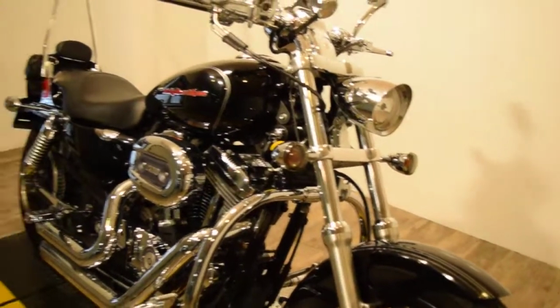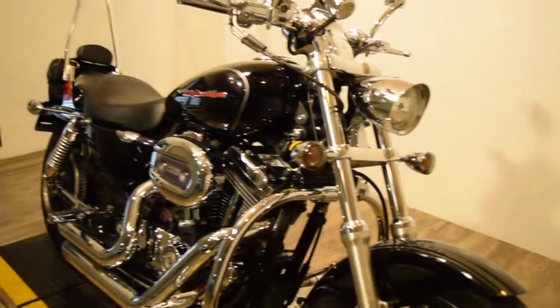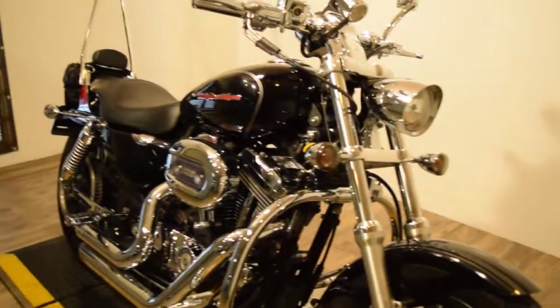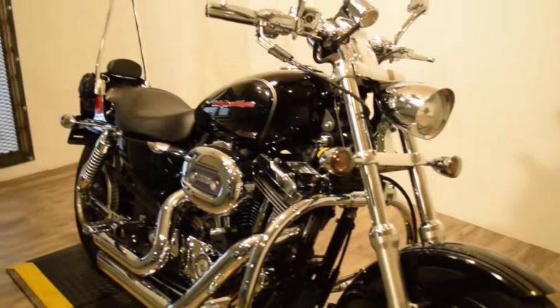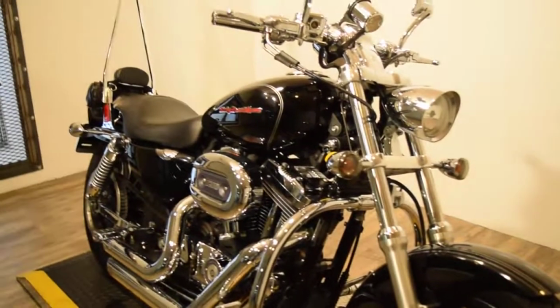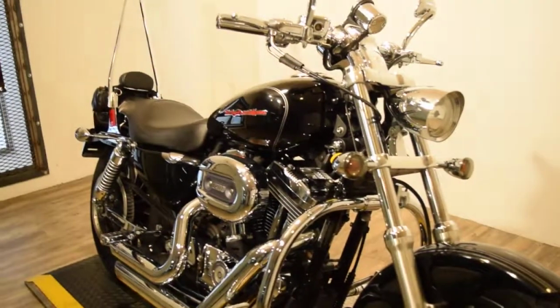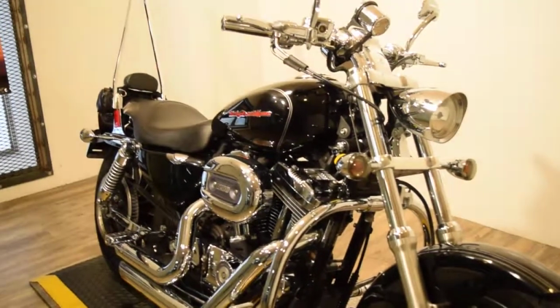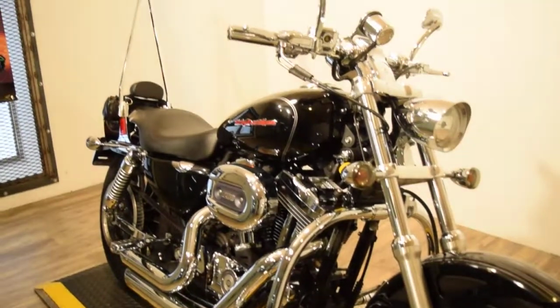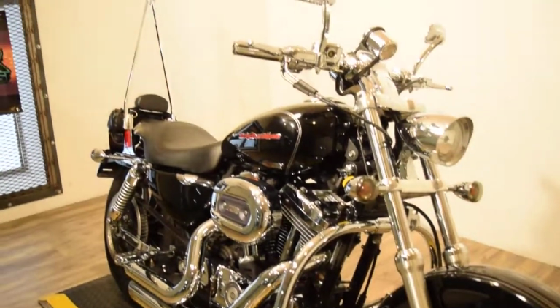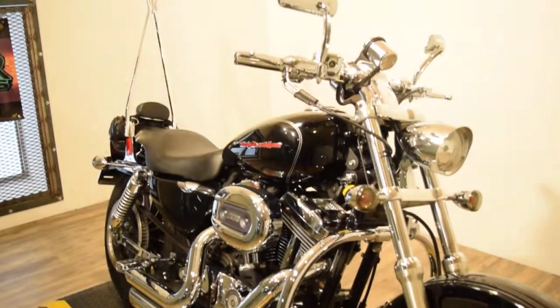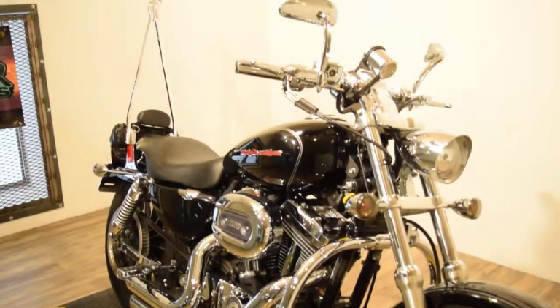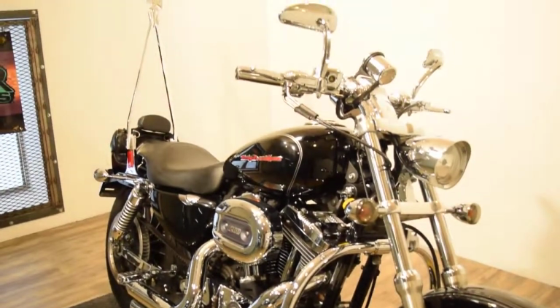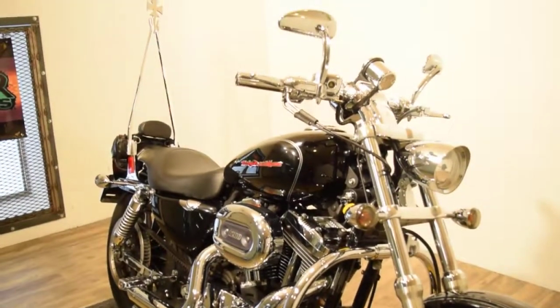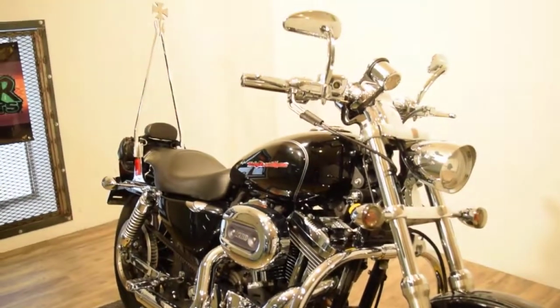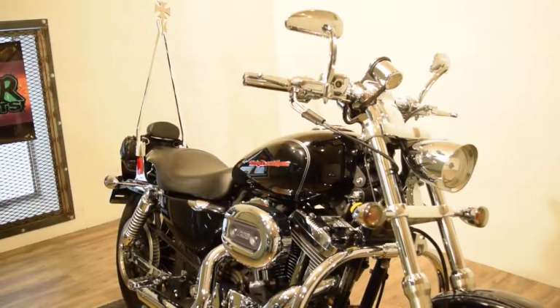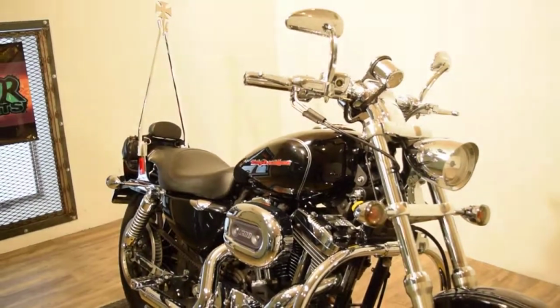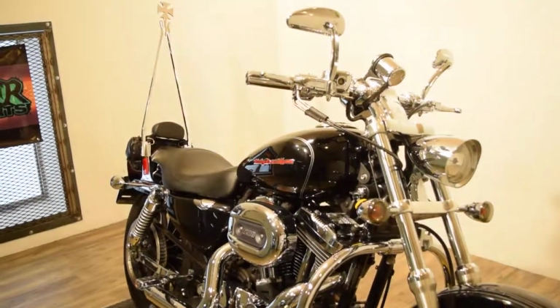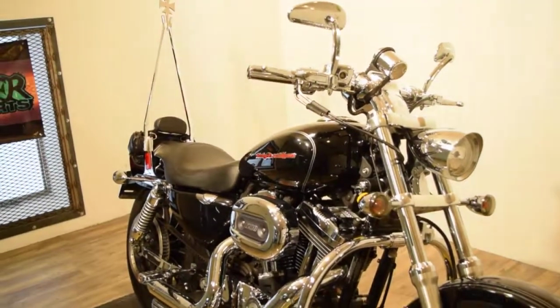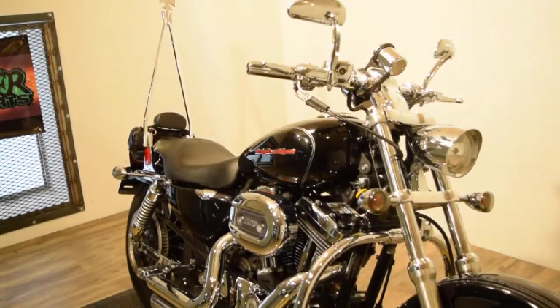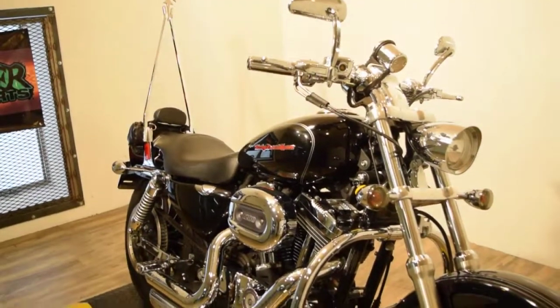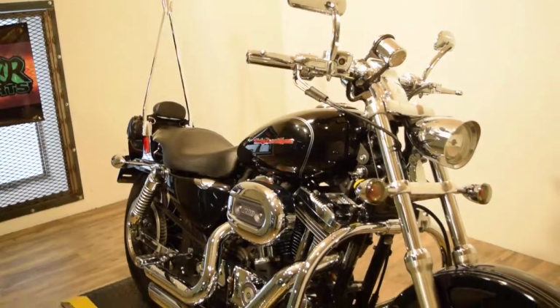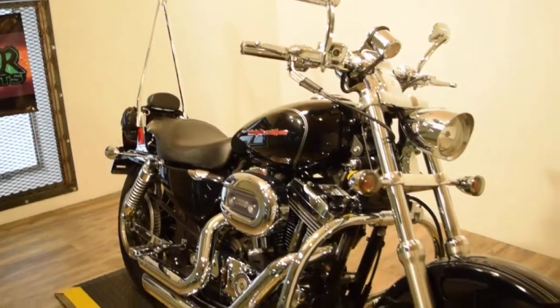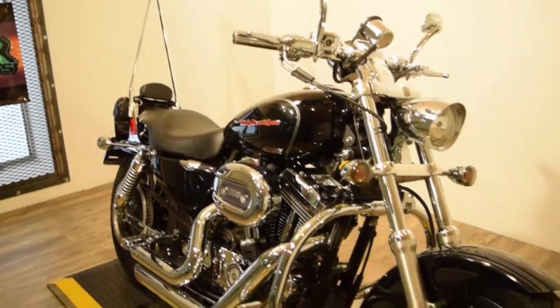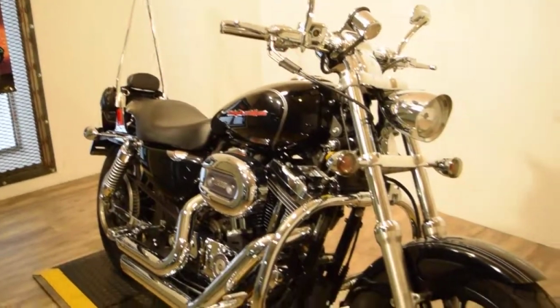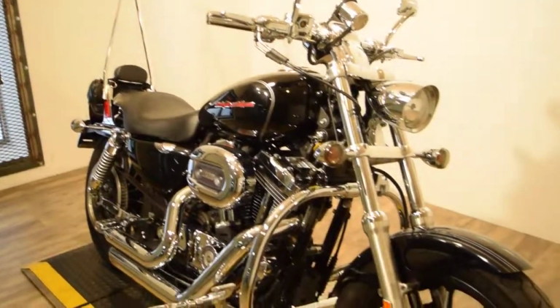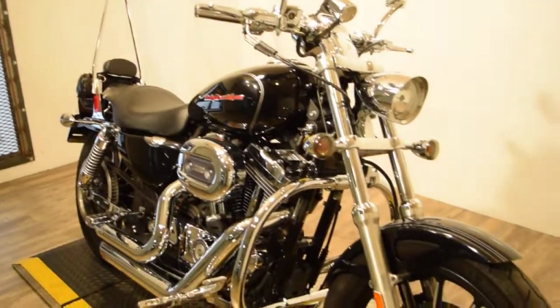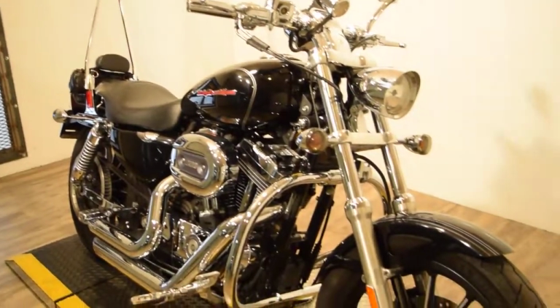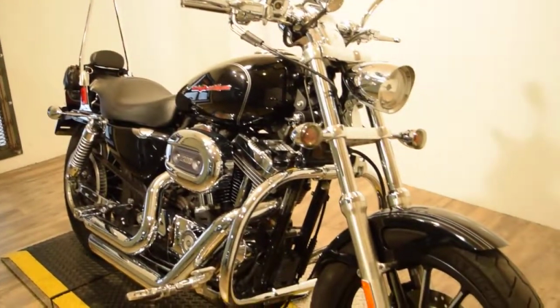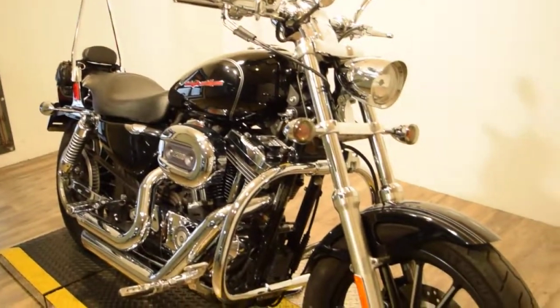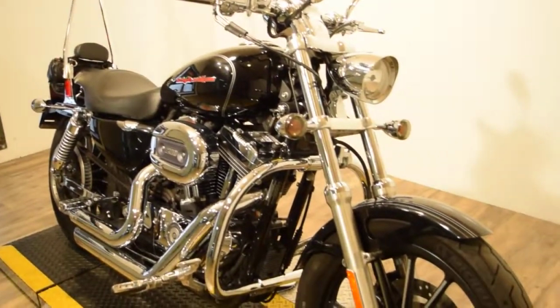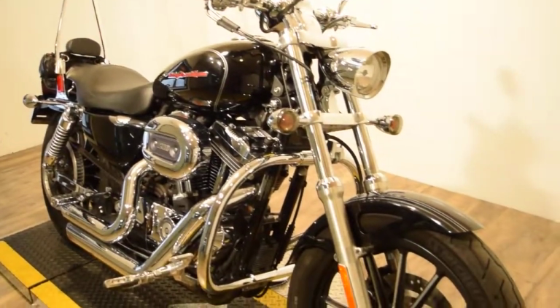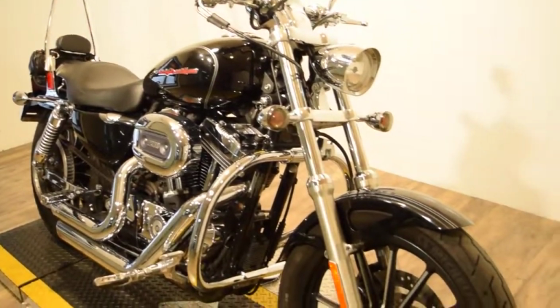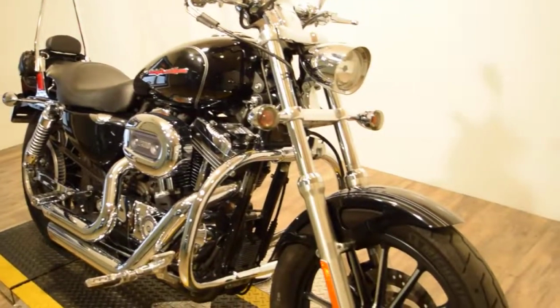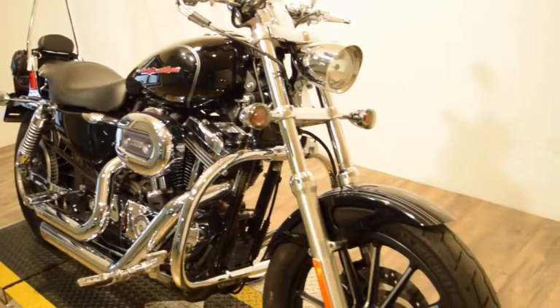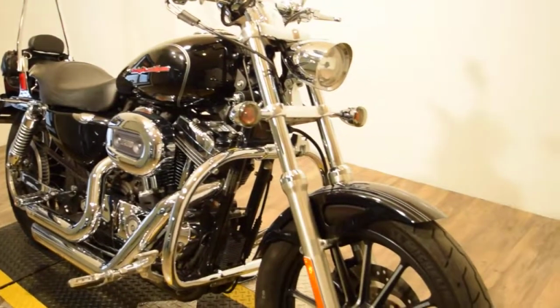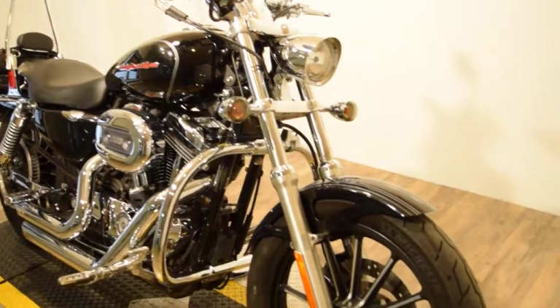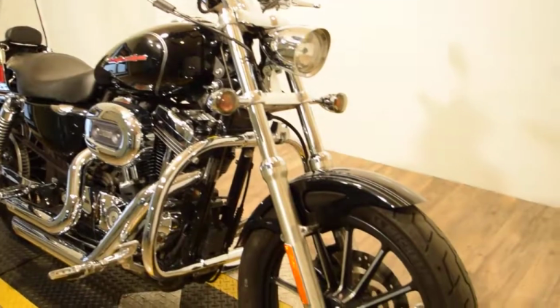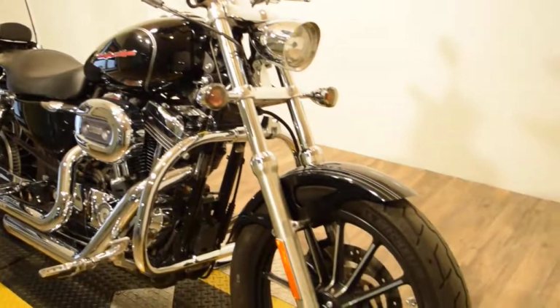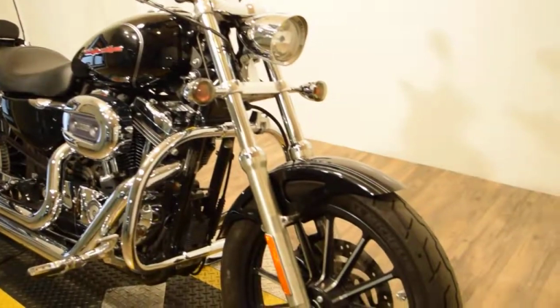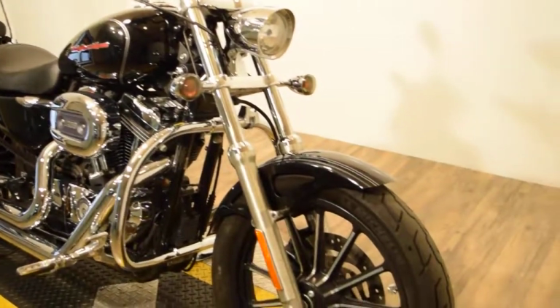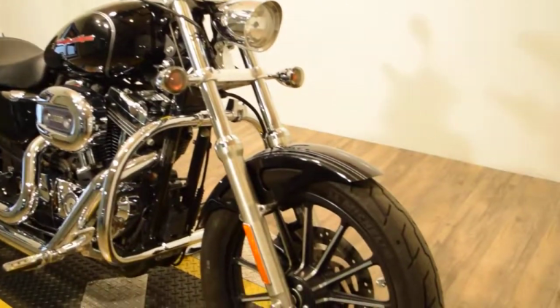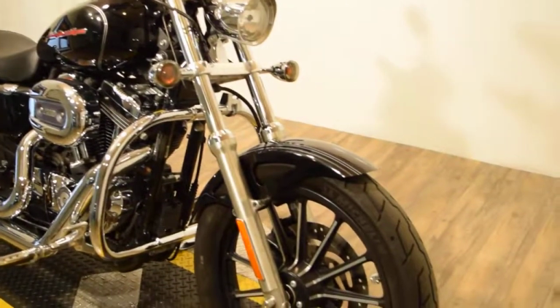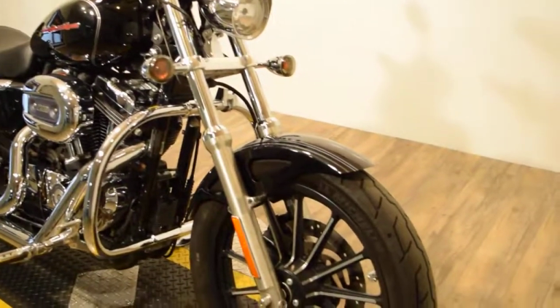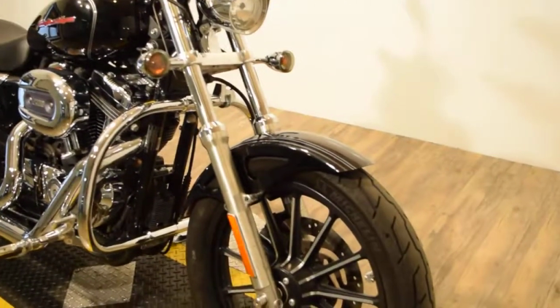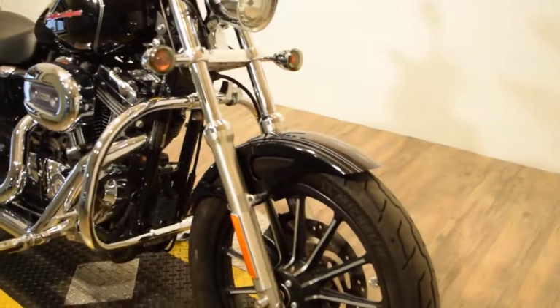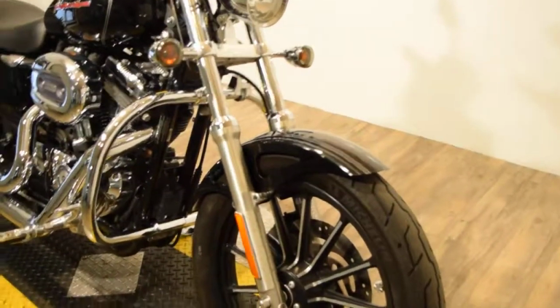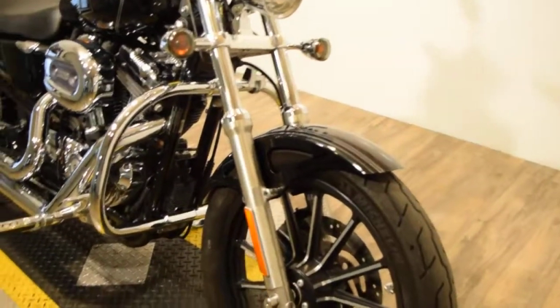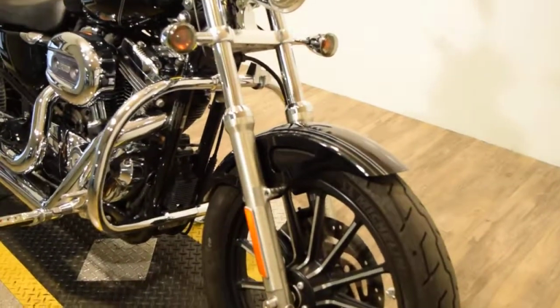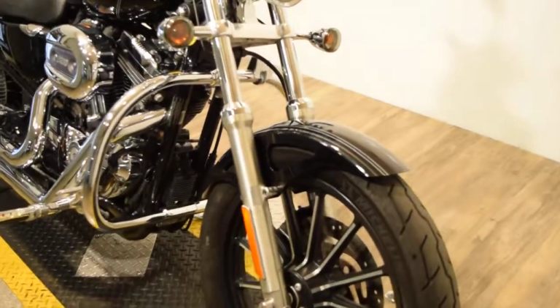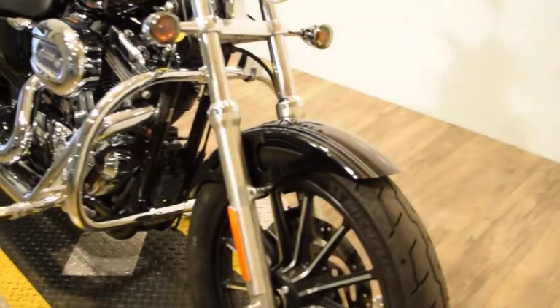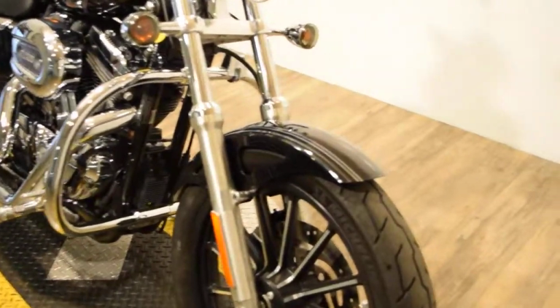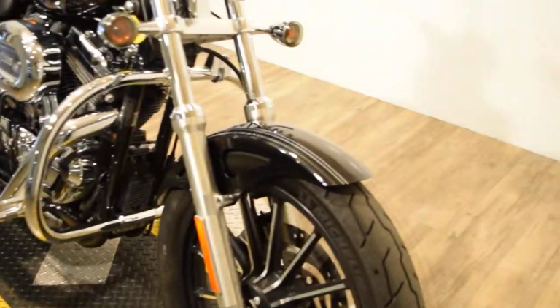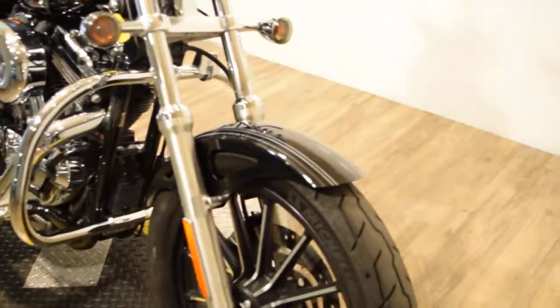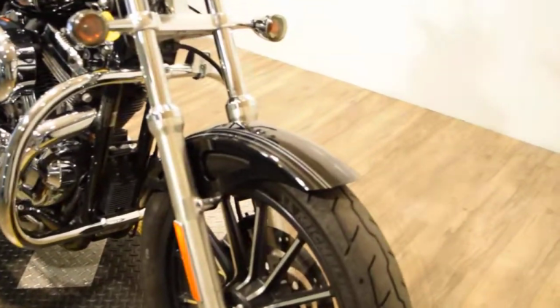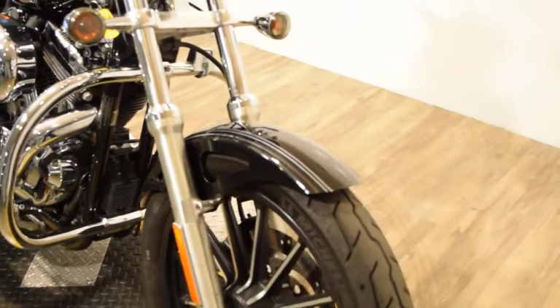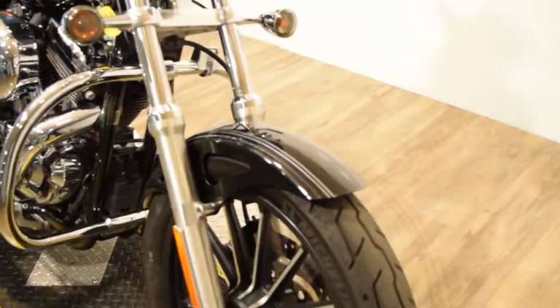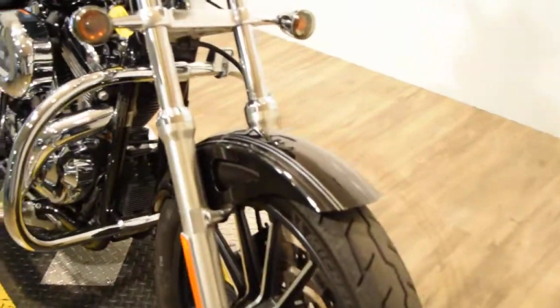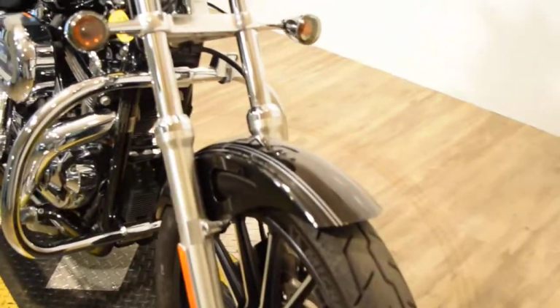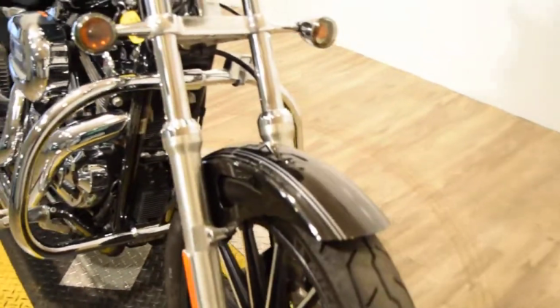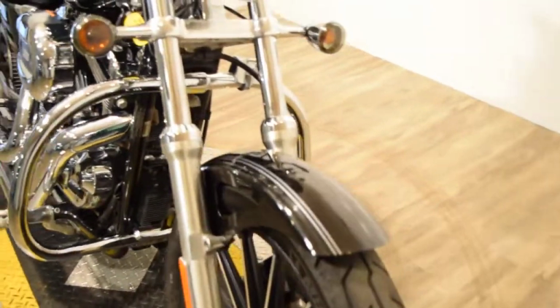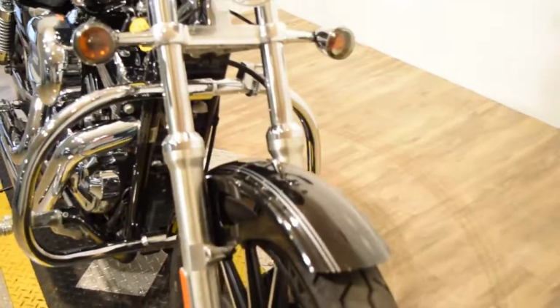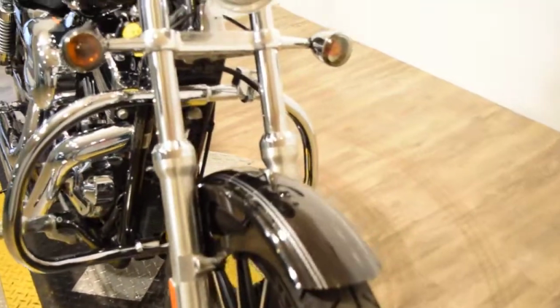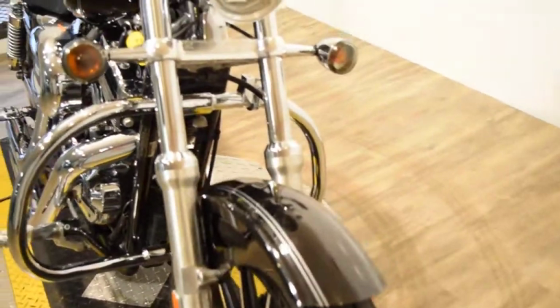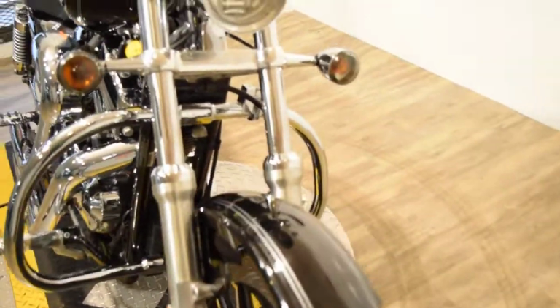All of our bikes at Monster Power Sports are pre-inspected and serviced before we sell them. This bike is ready for the road.